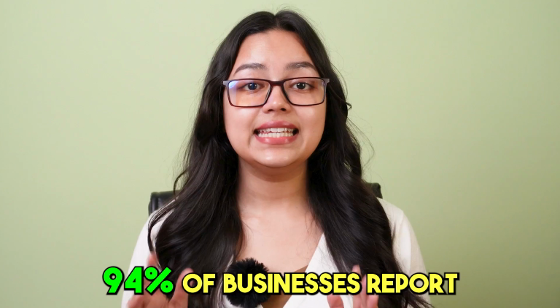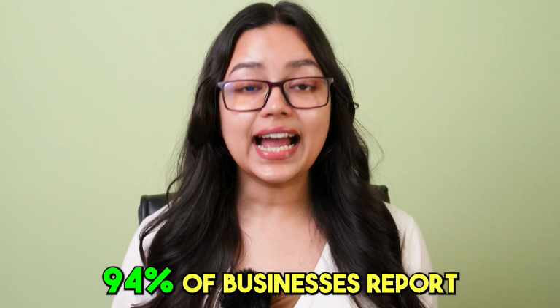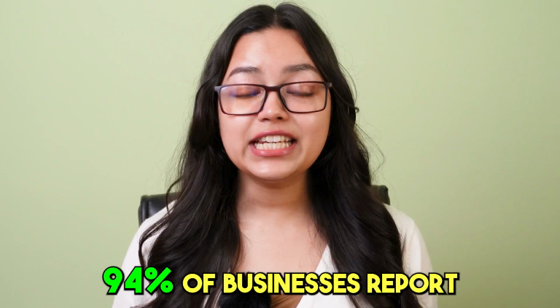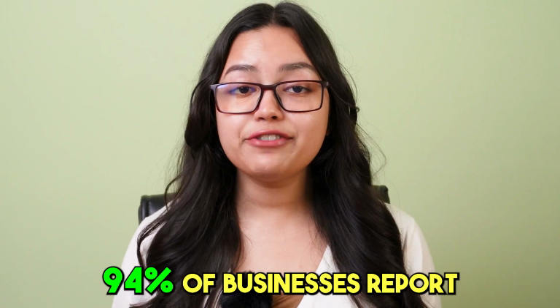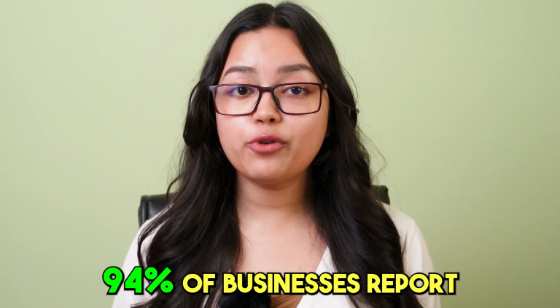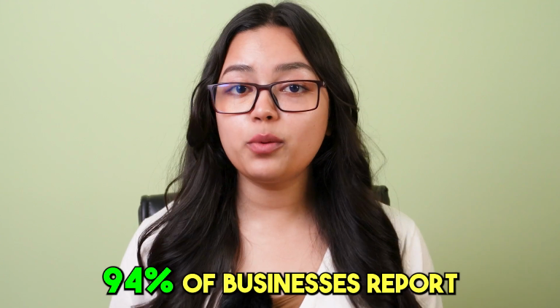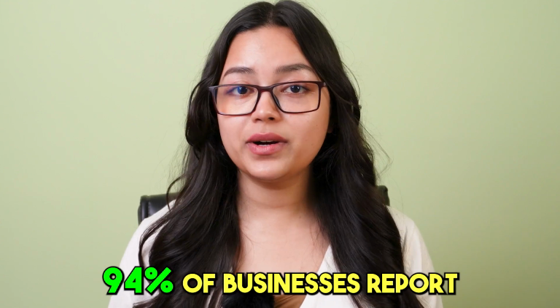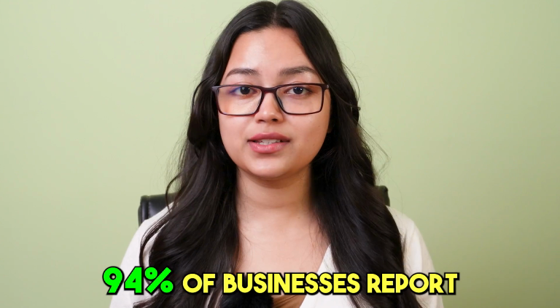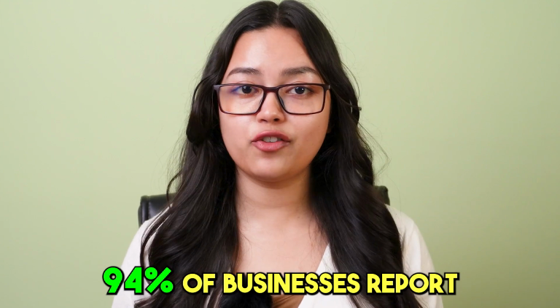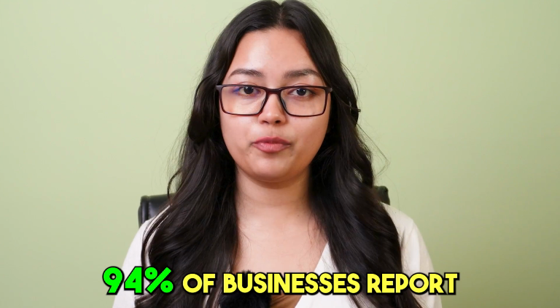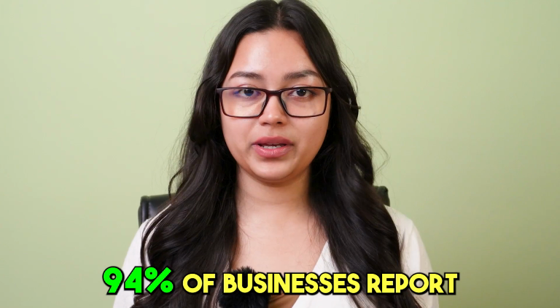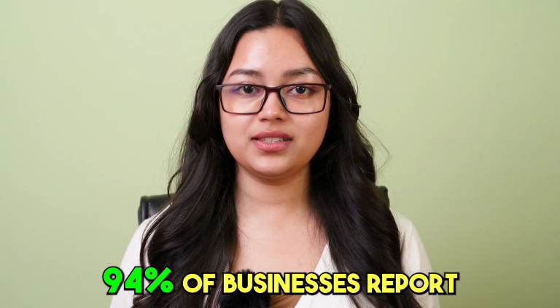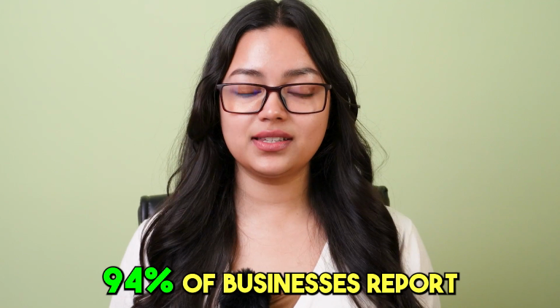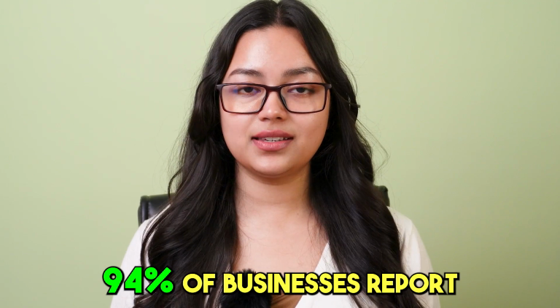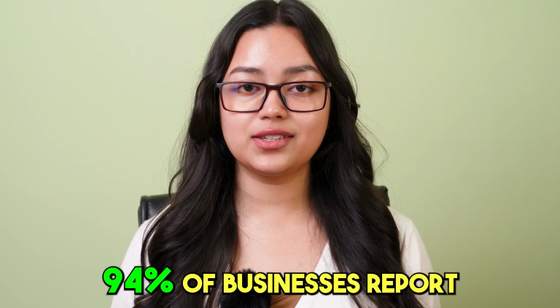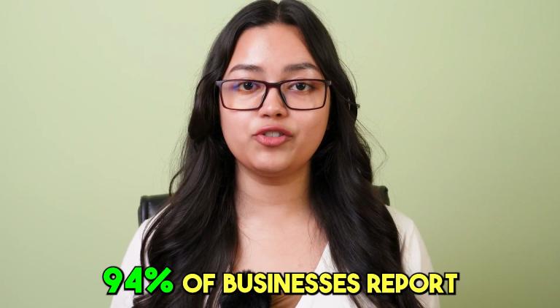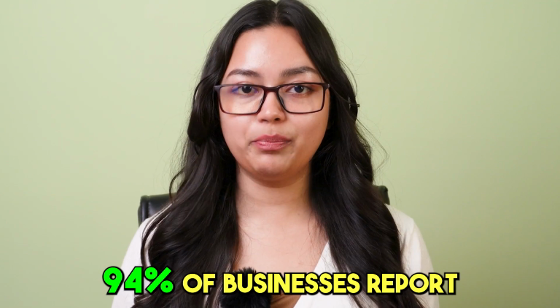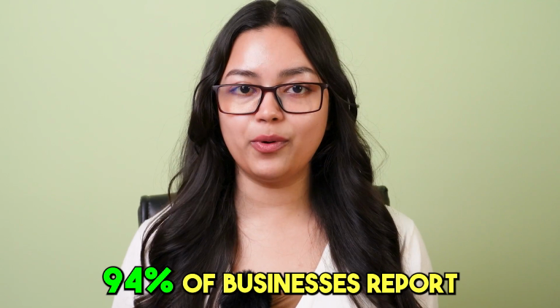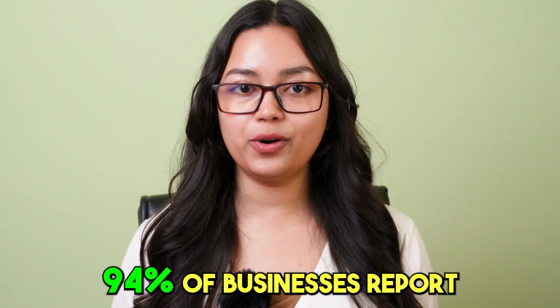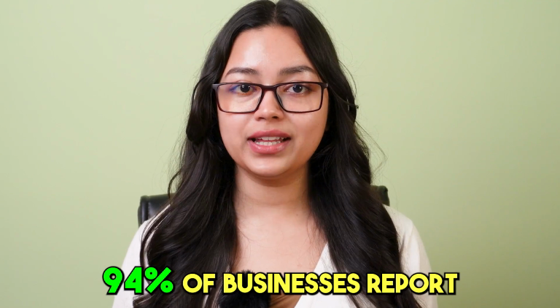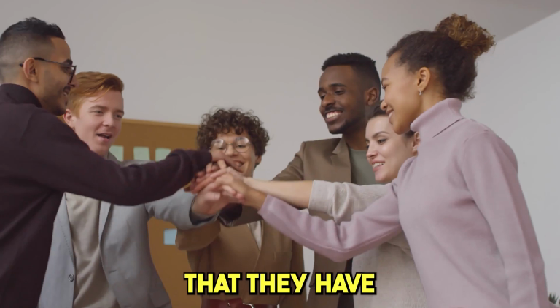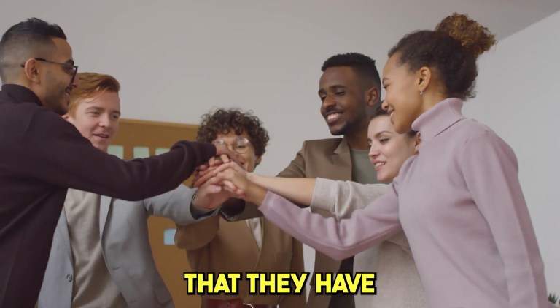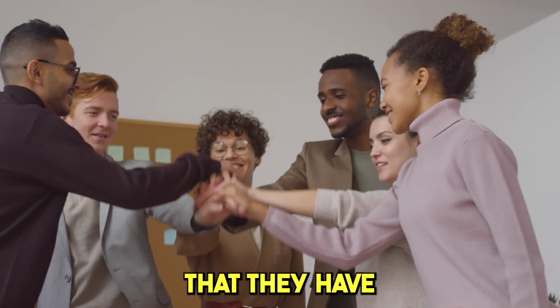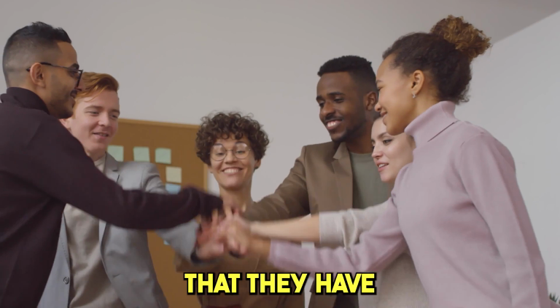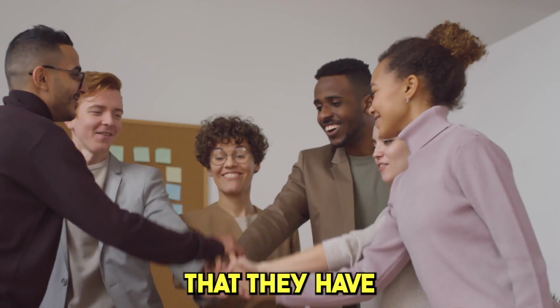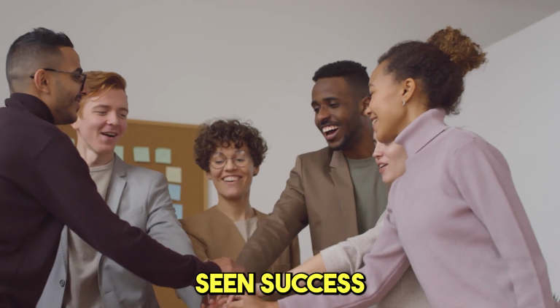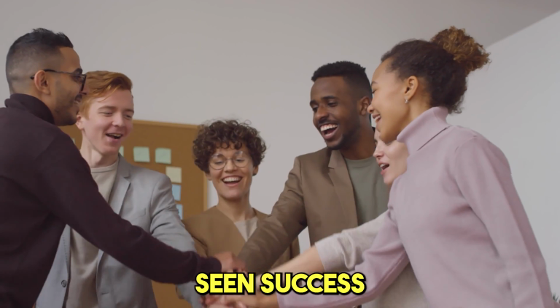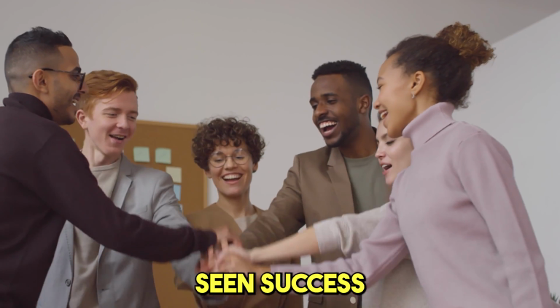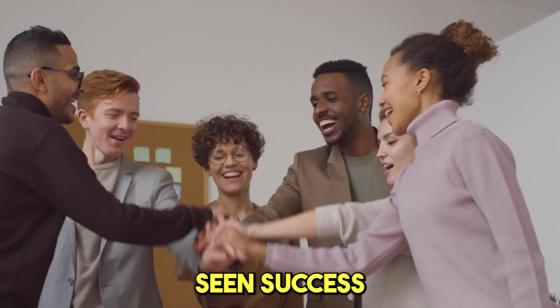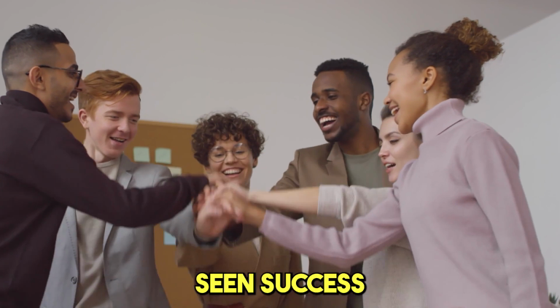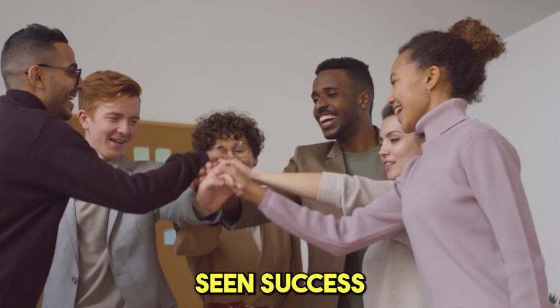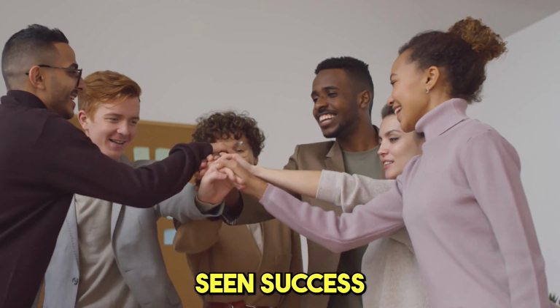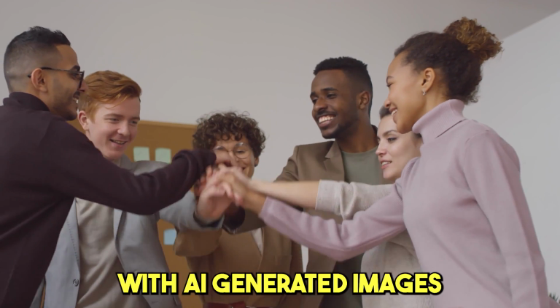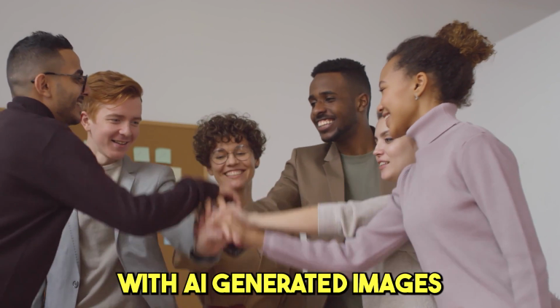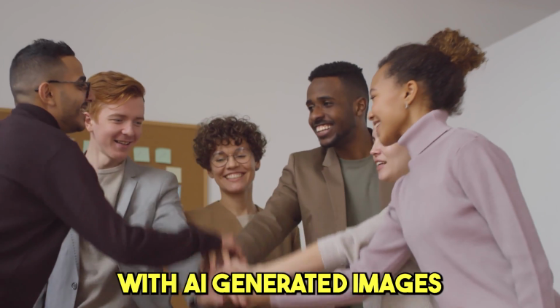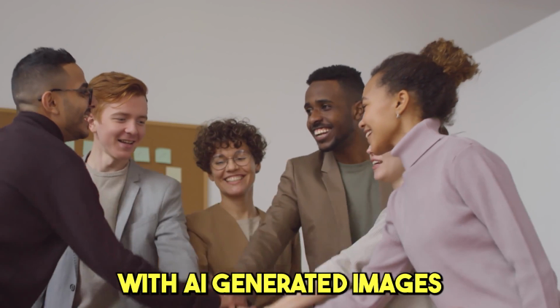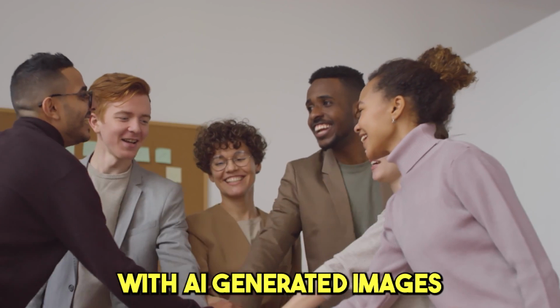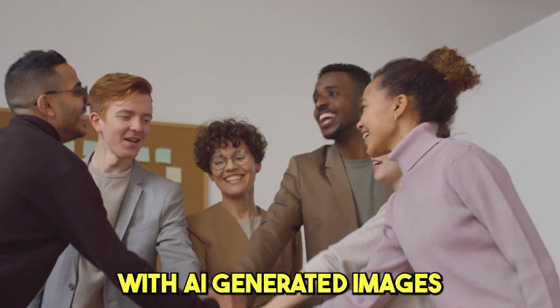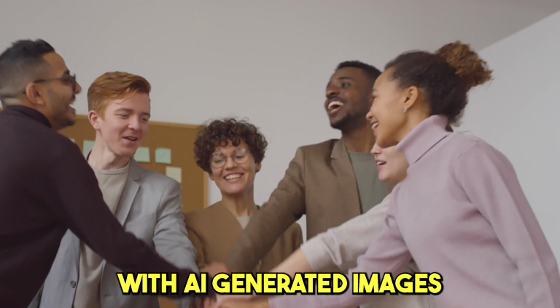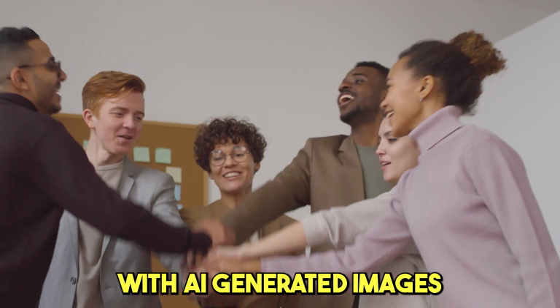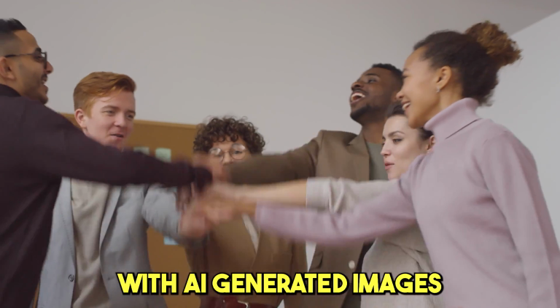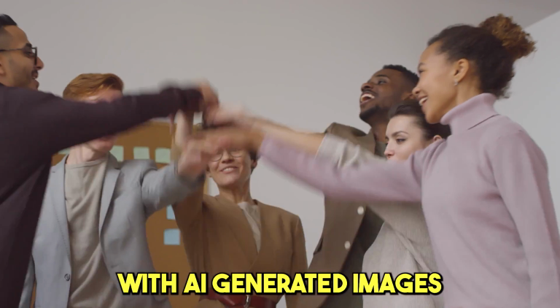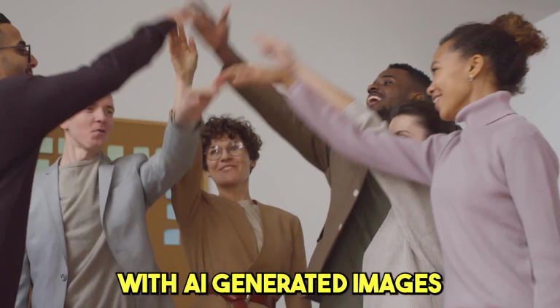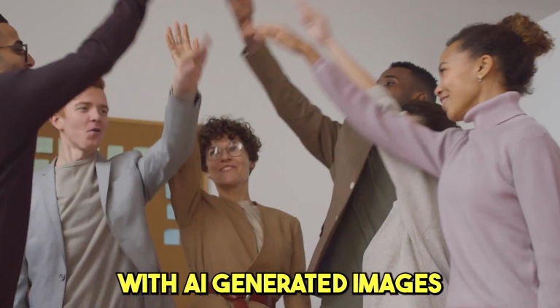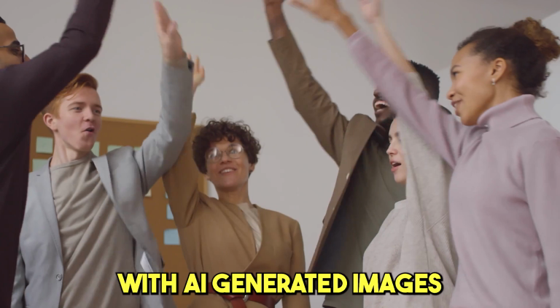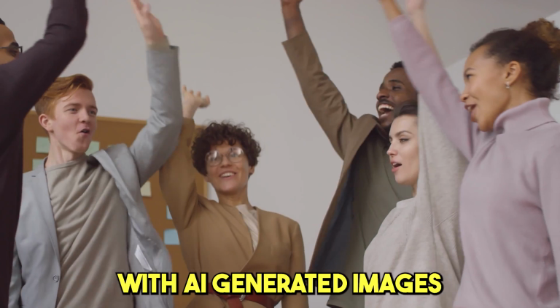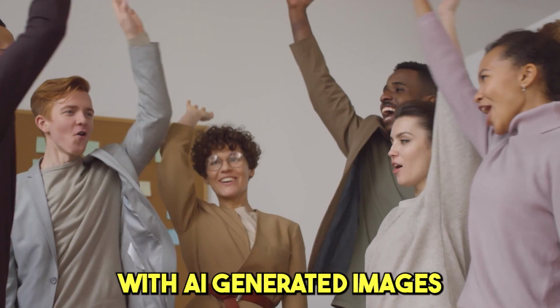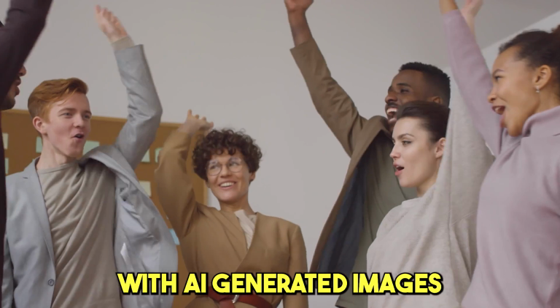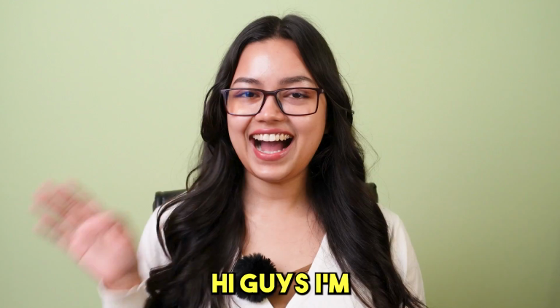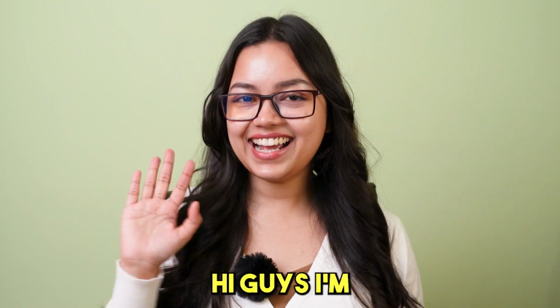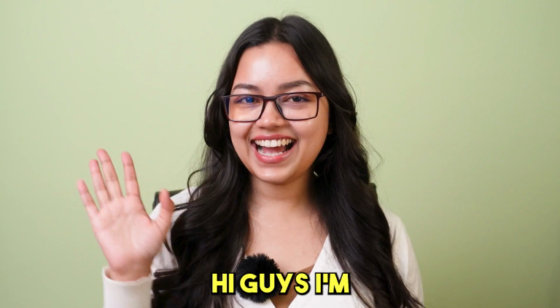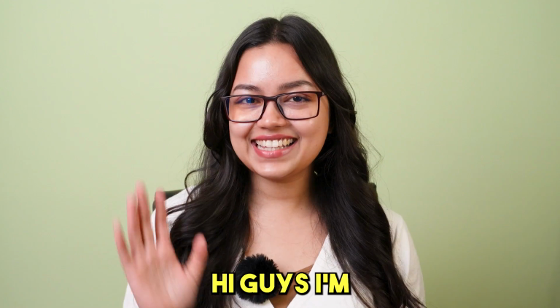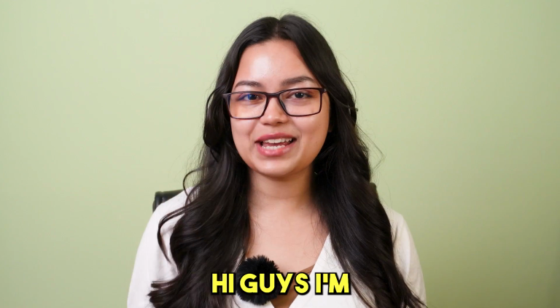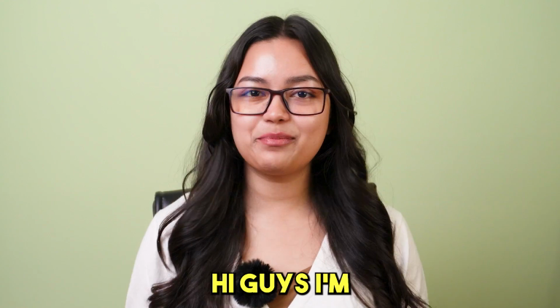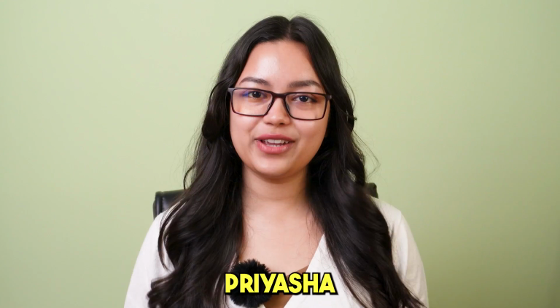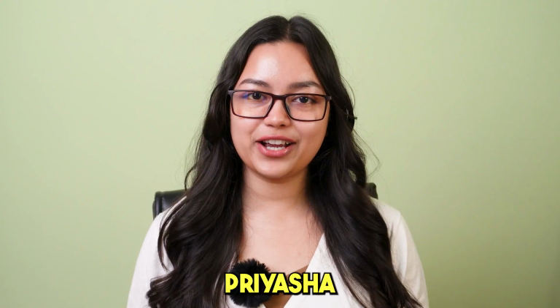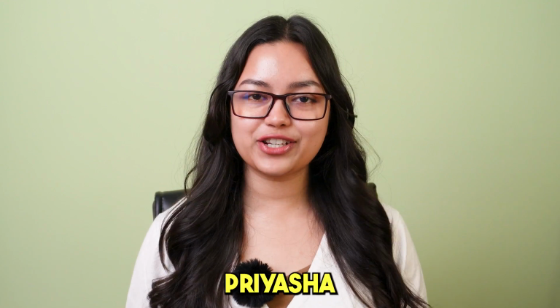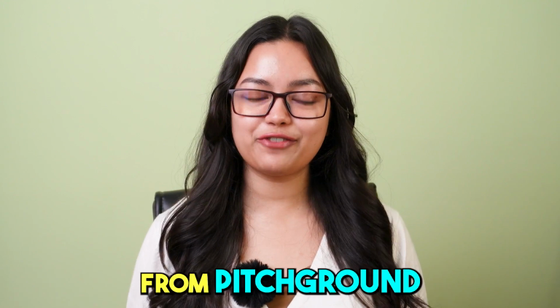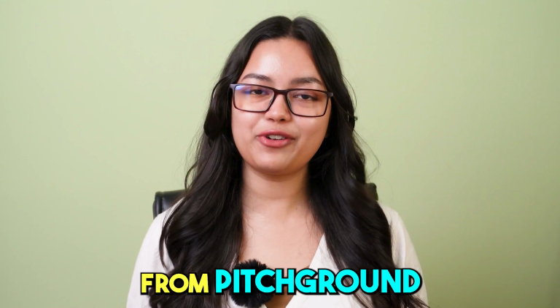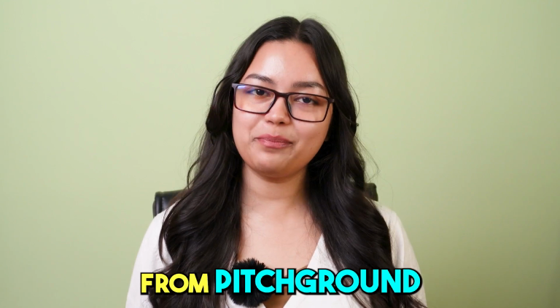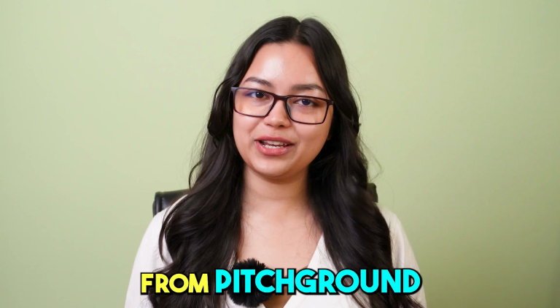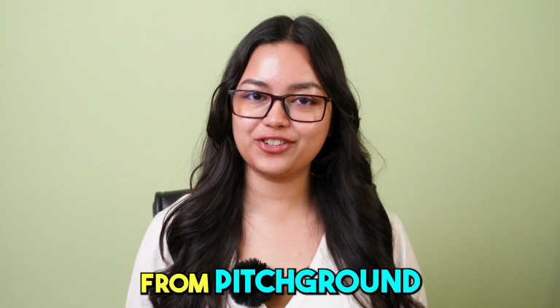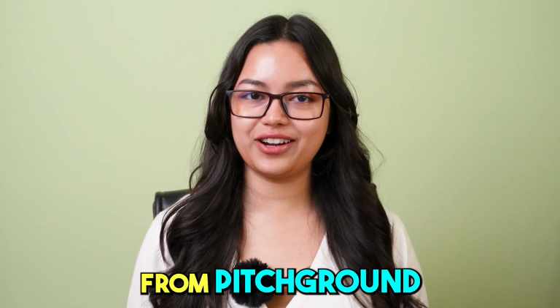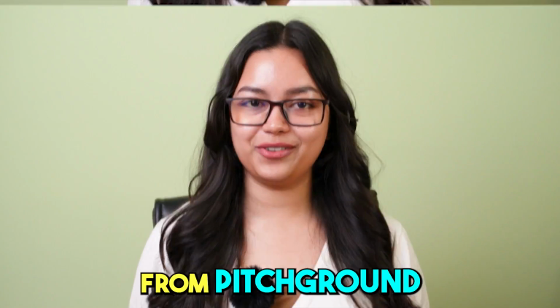94% of businesses report that they have seen success with AI-generated images. Hi guys, I'm Priyasha from Pitch Ground.